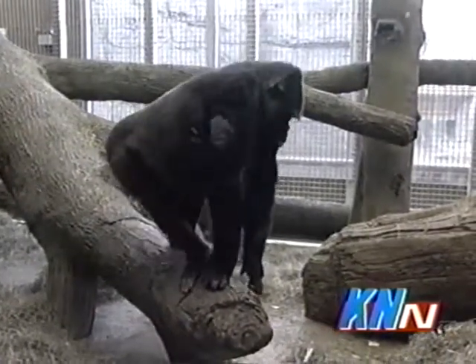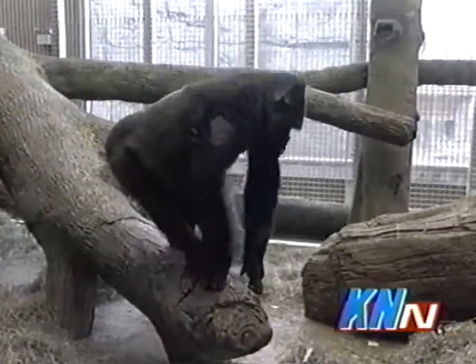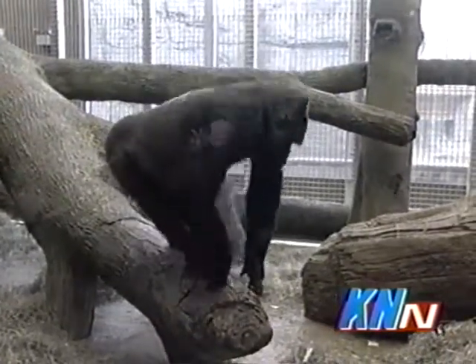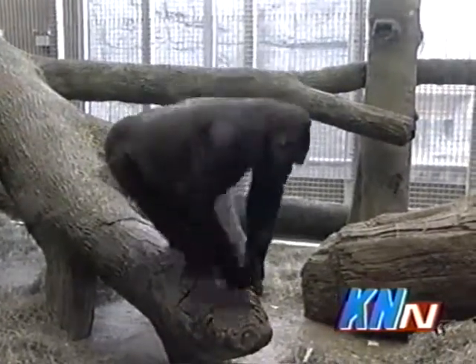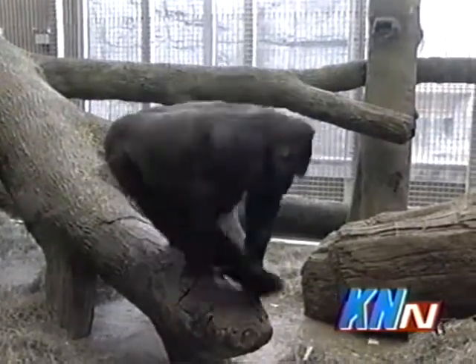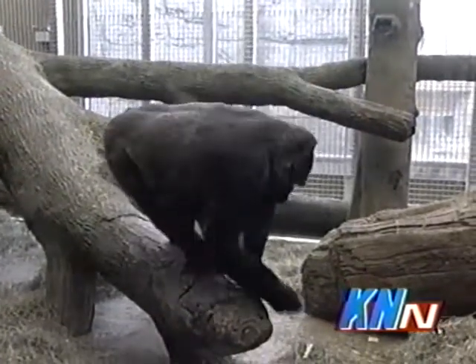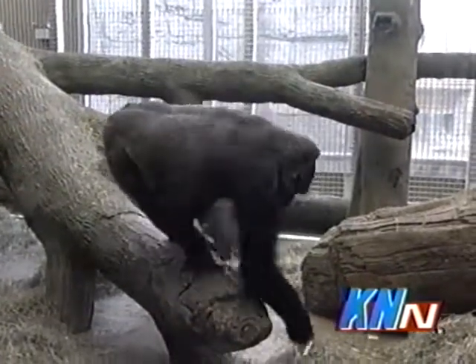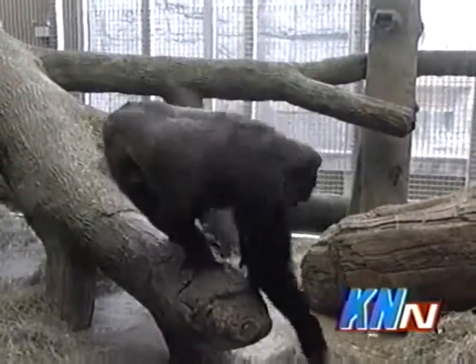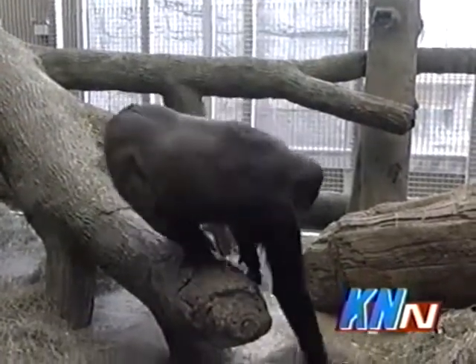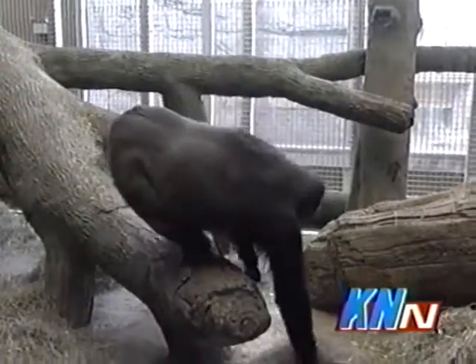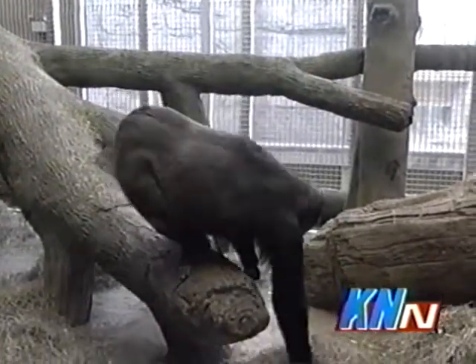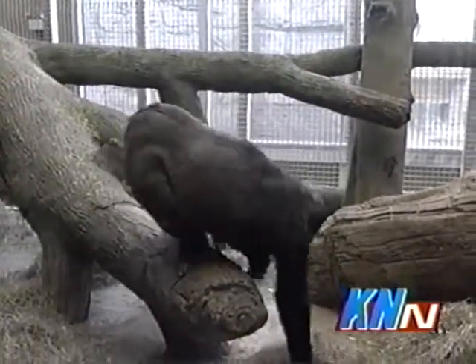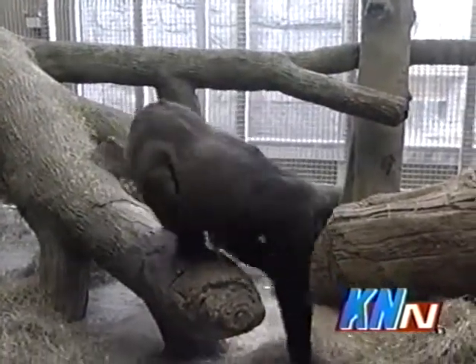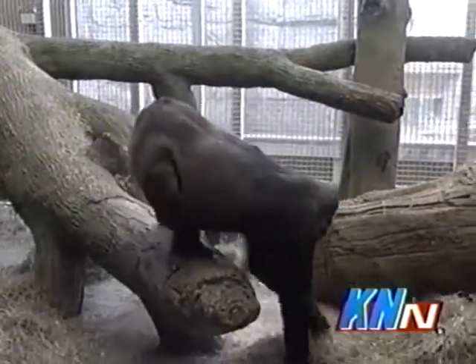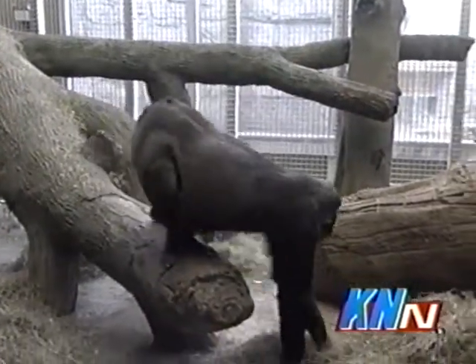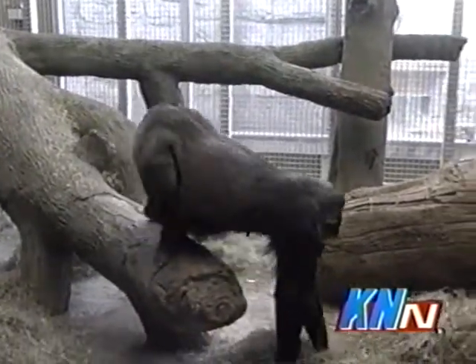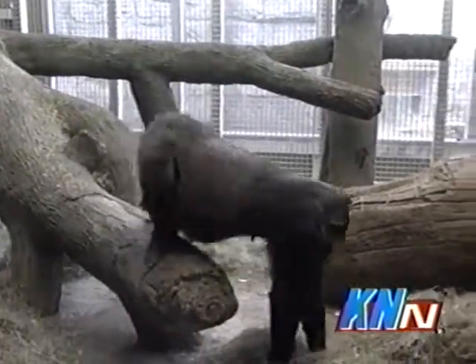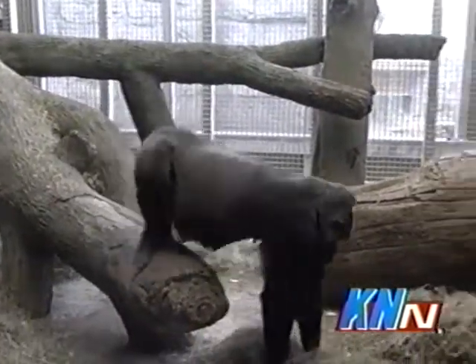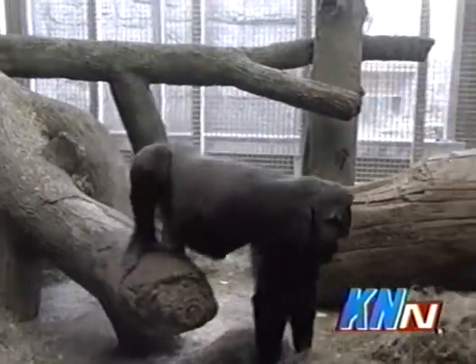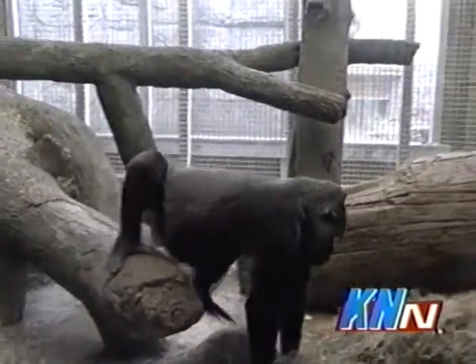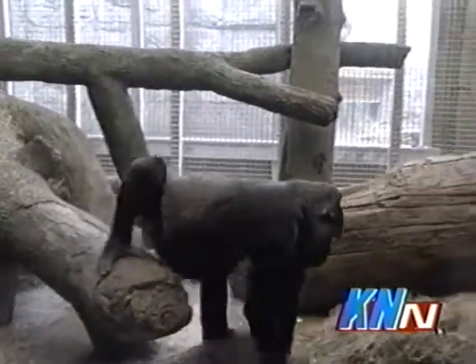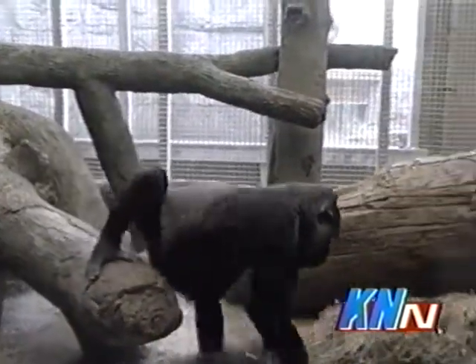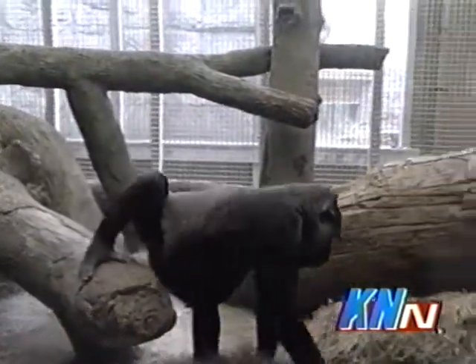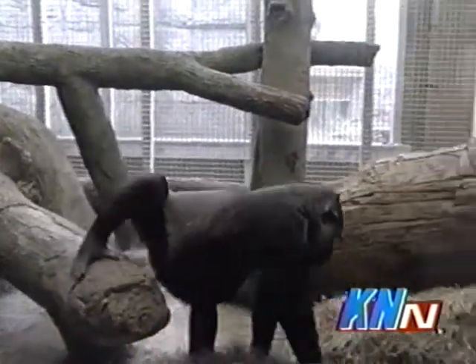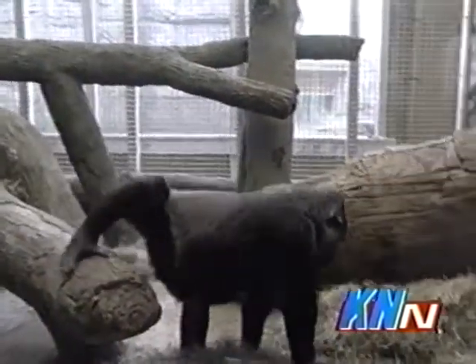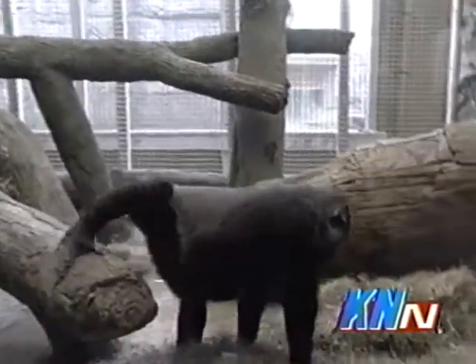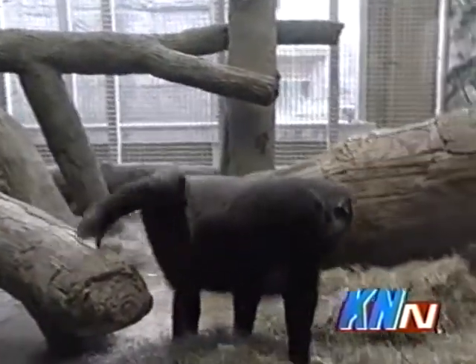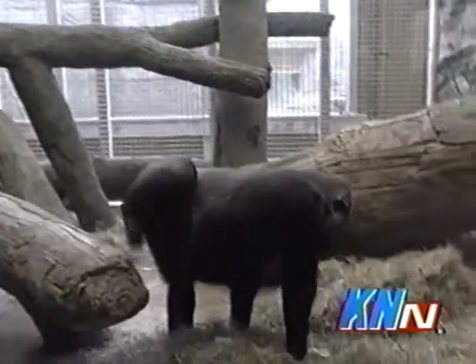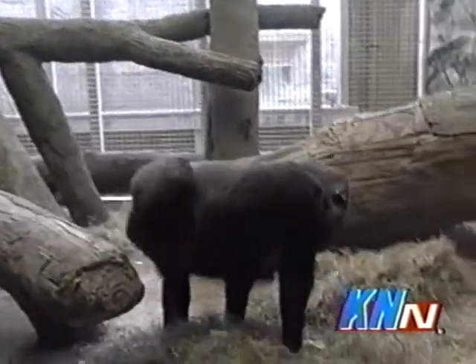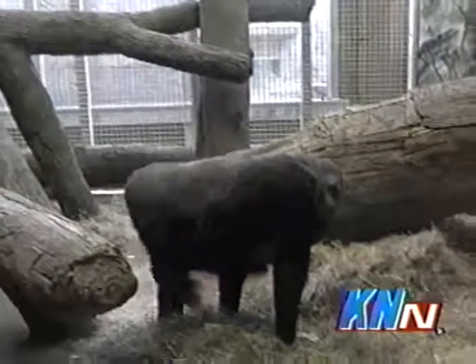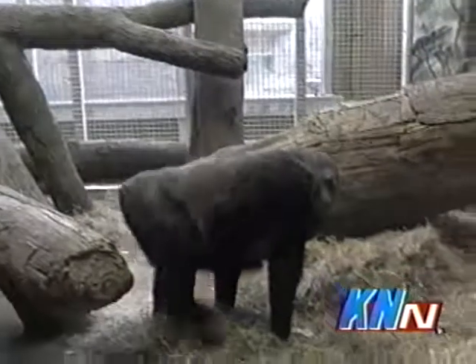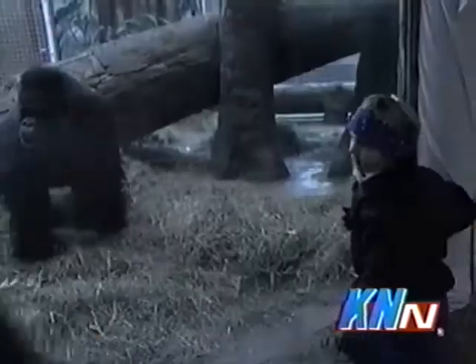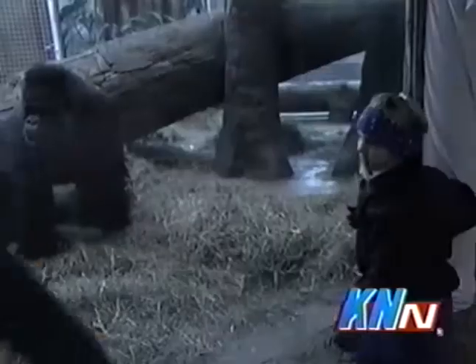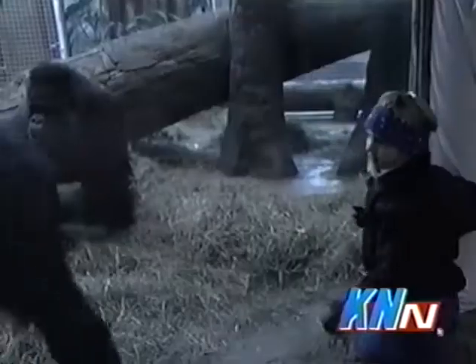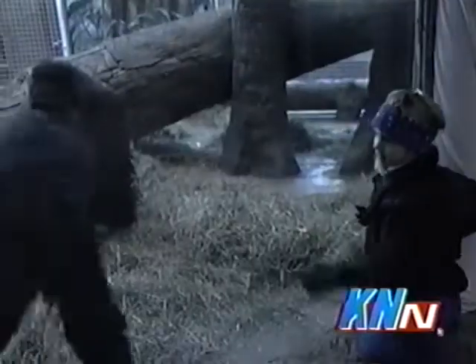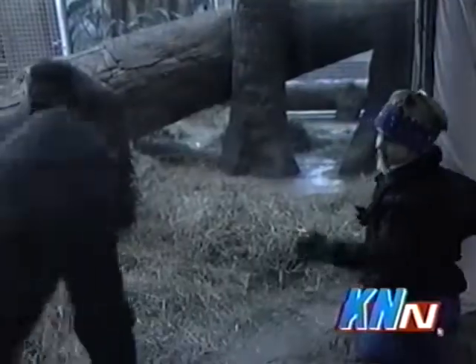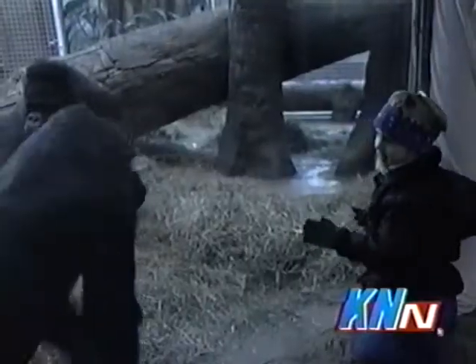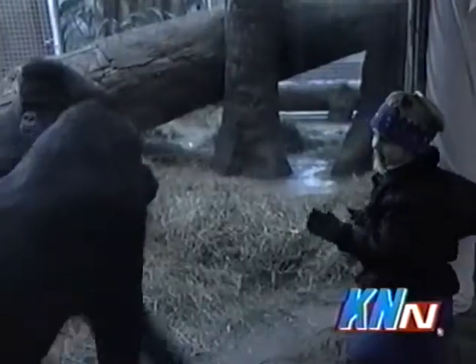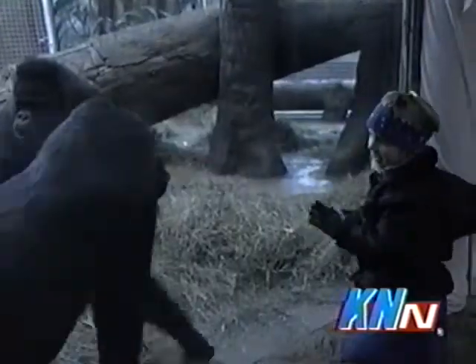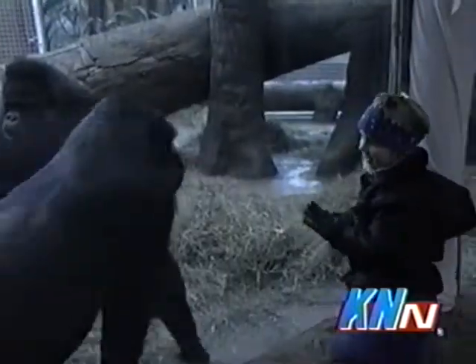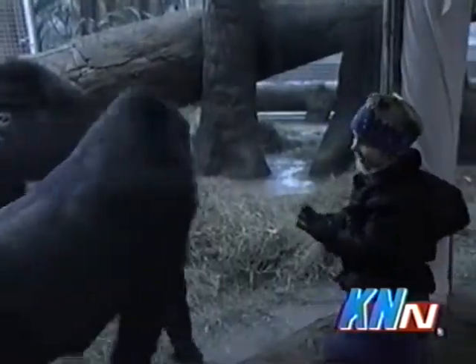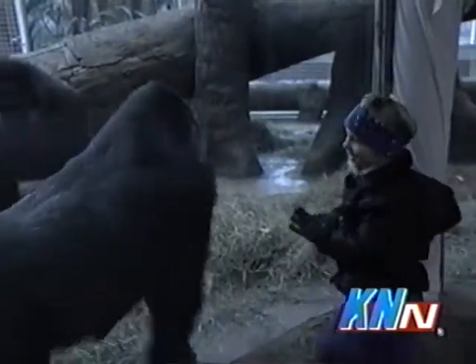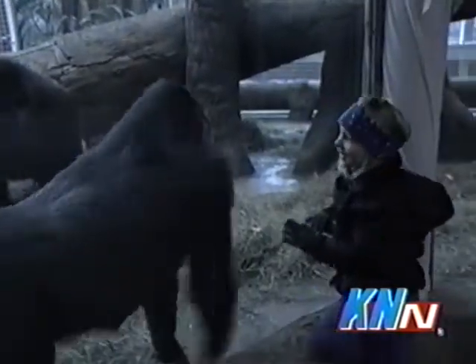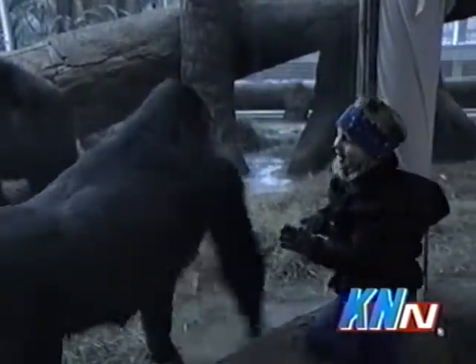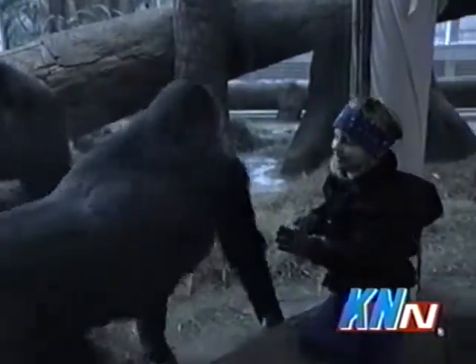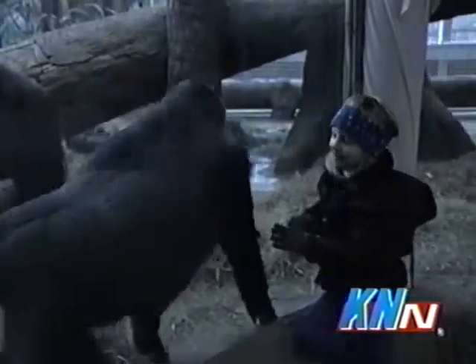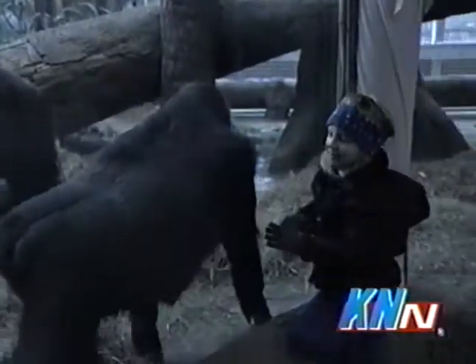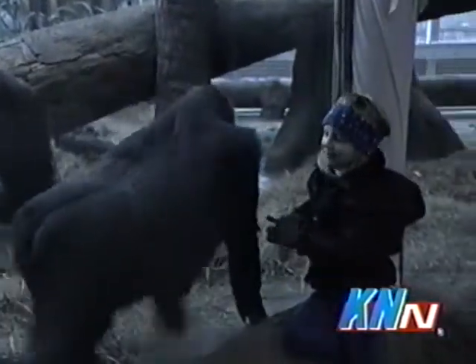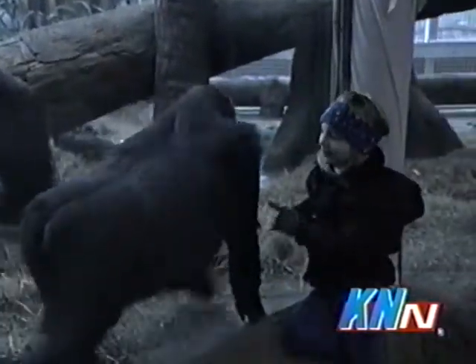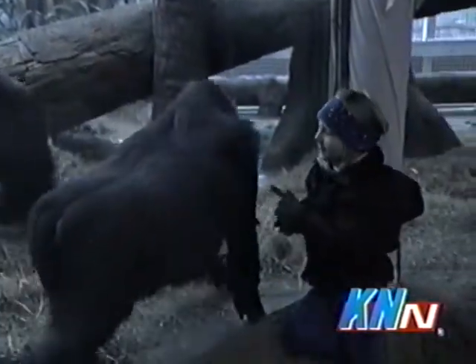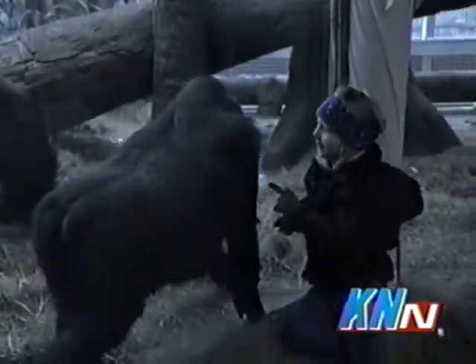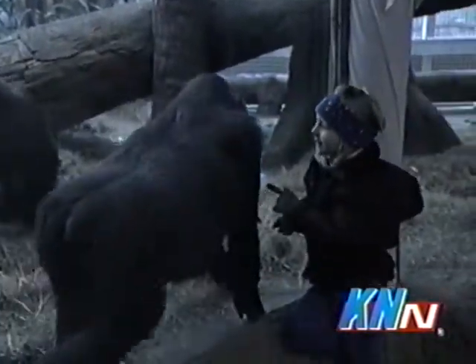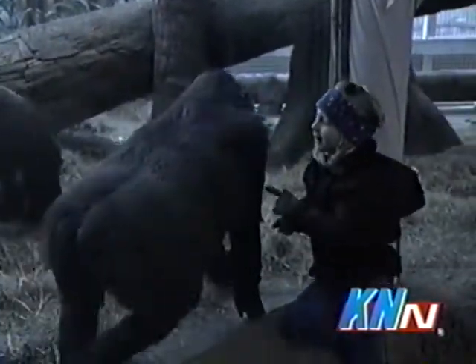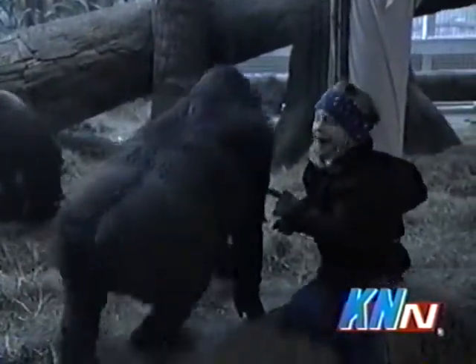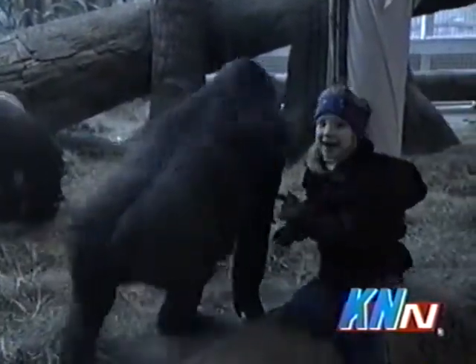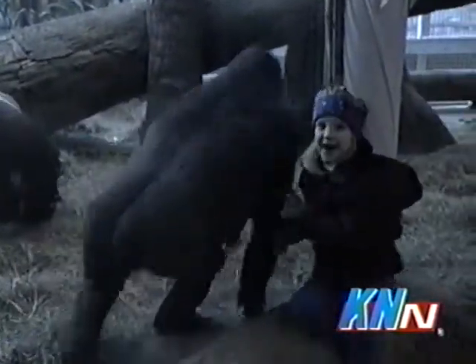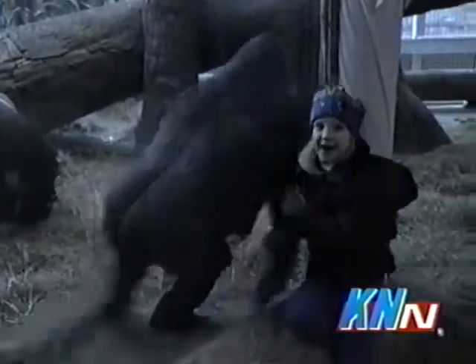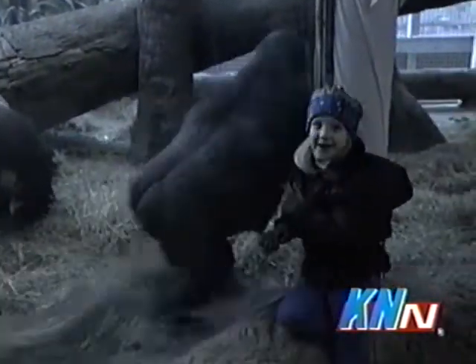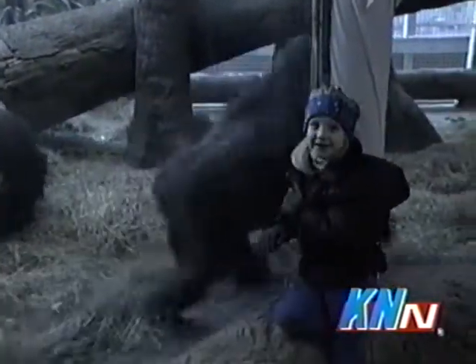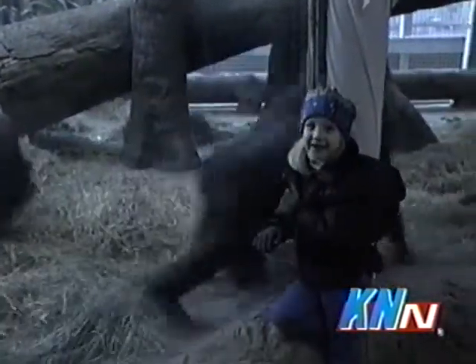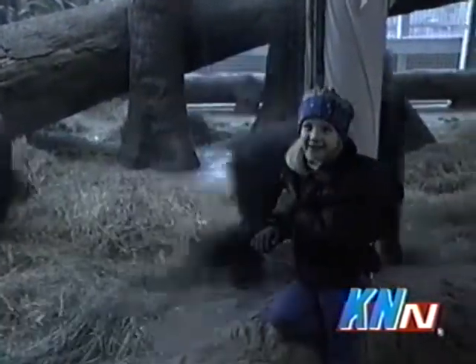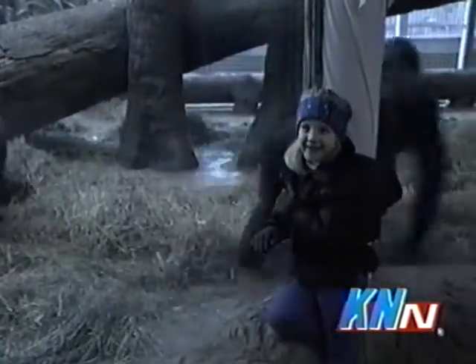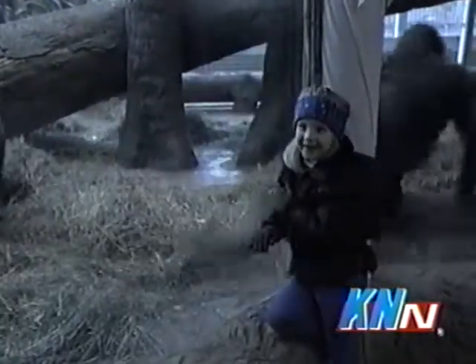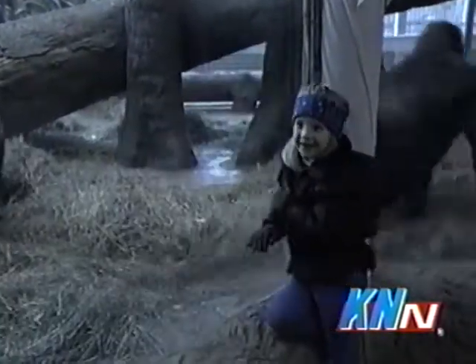This is Mumba, king of this jungle. He's 33 years old. He's wondering why I'm out there.